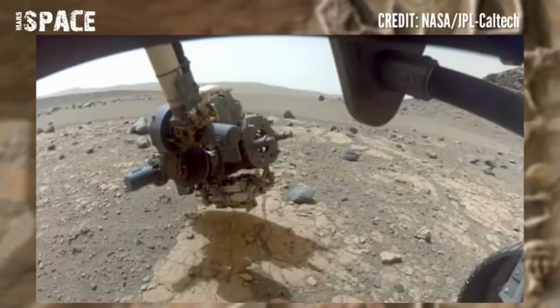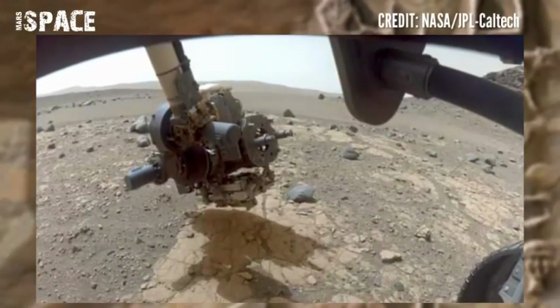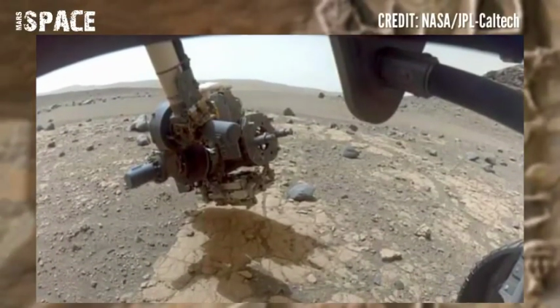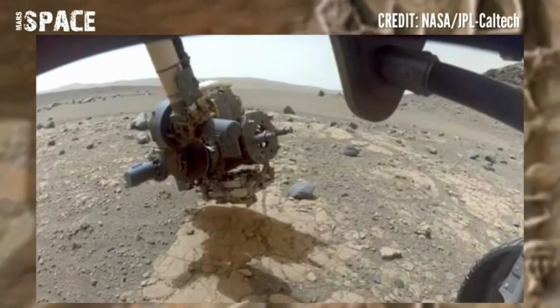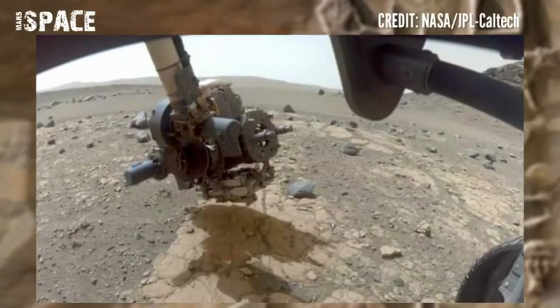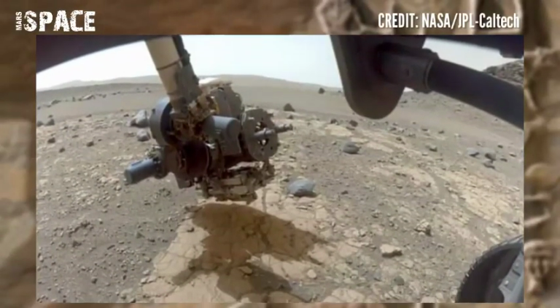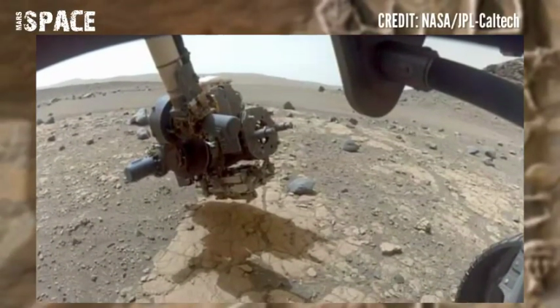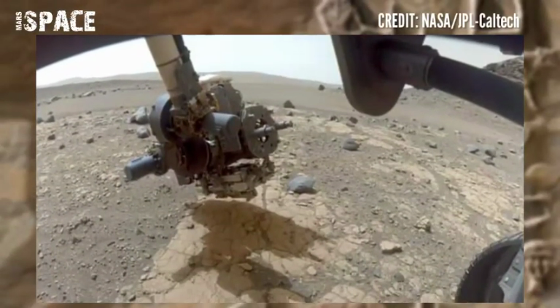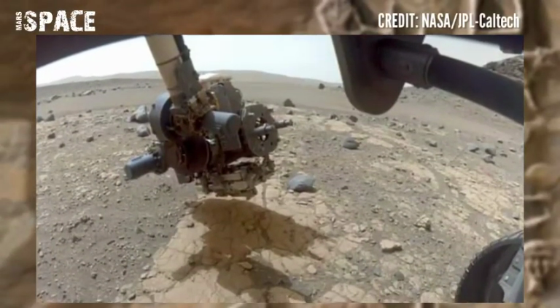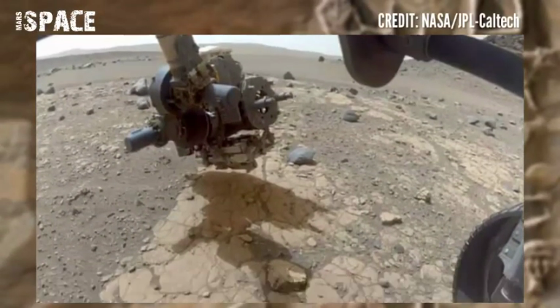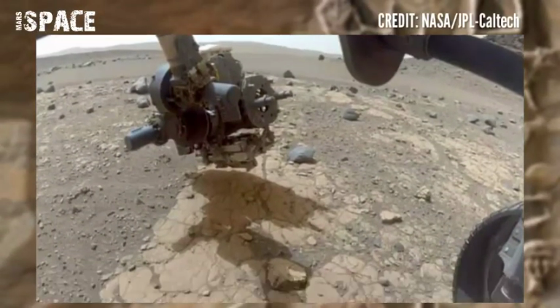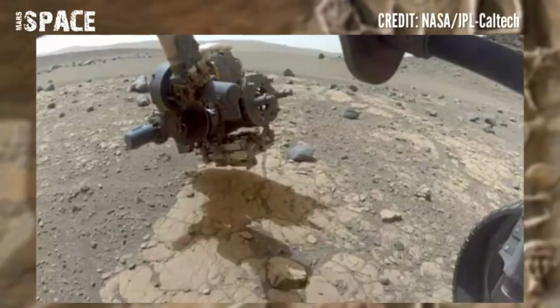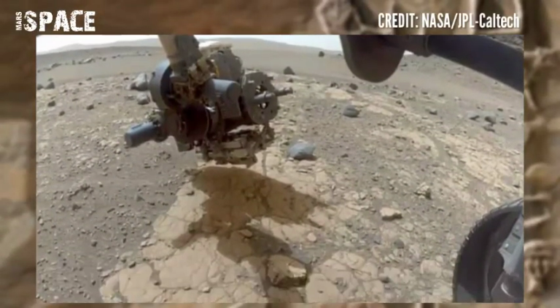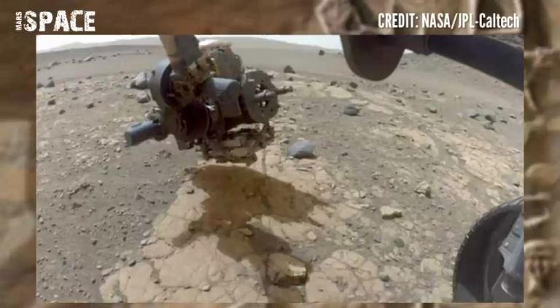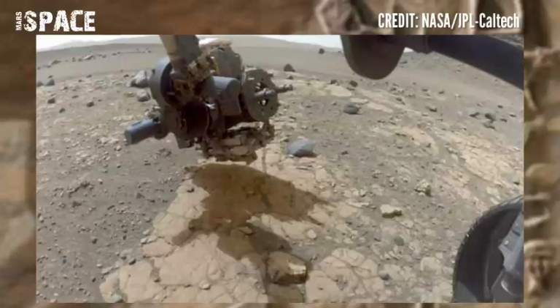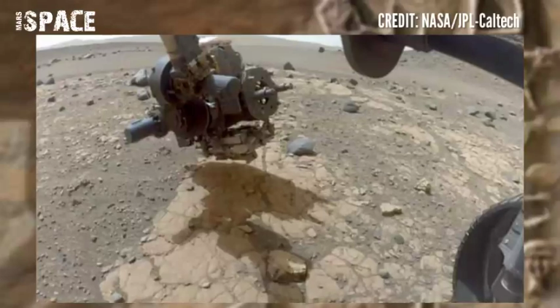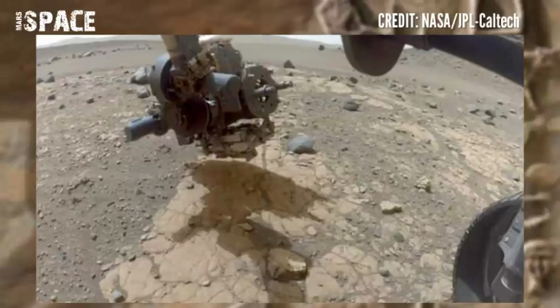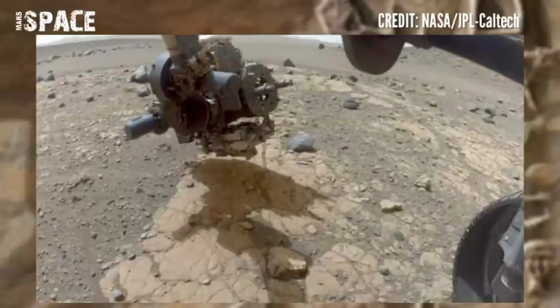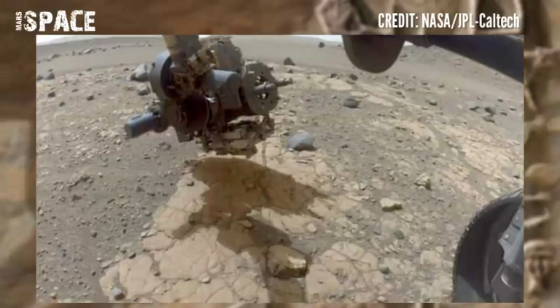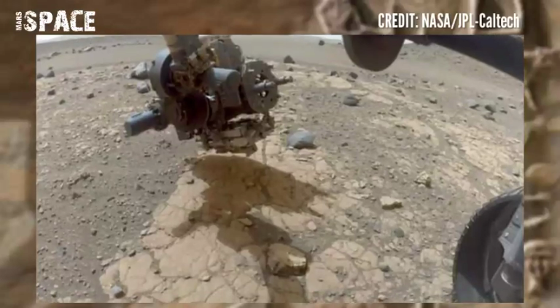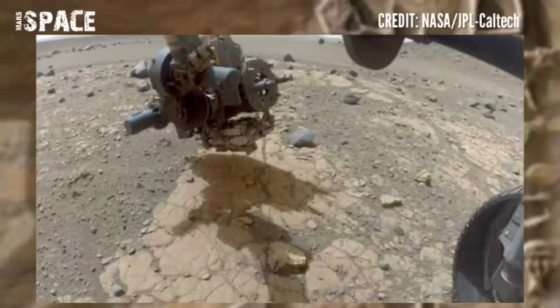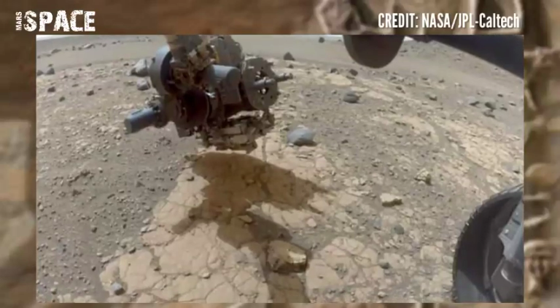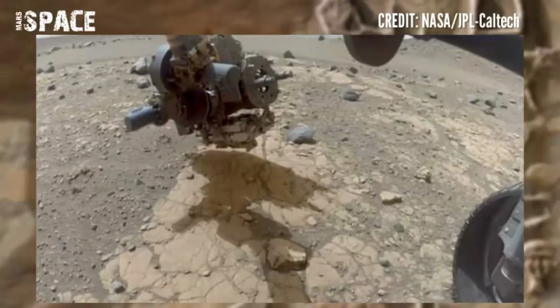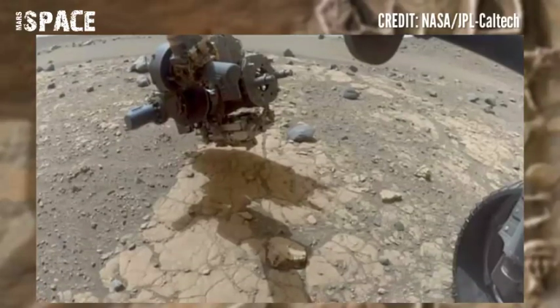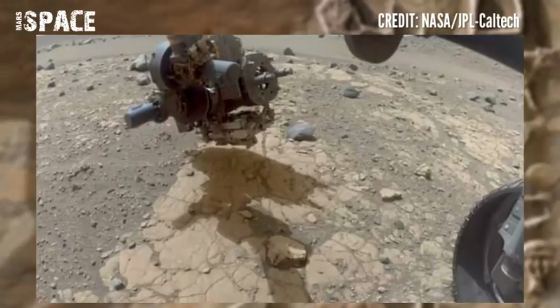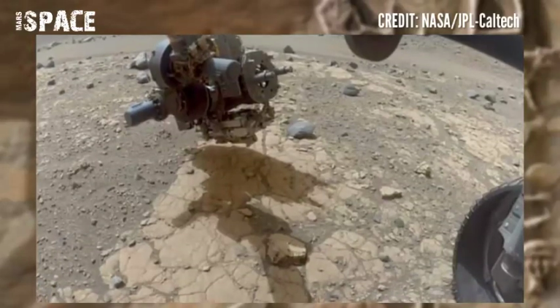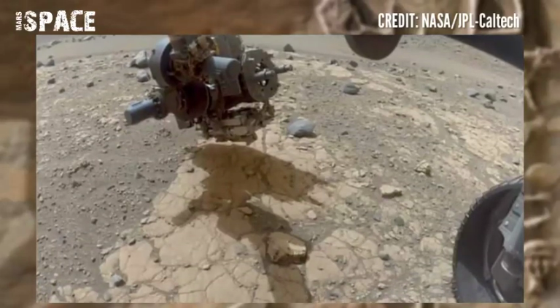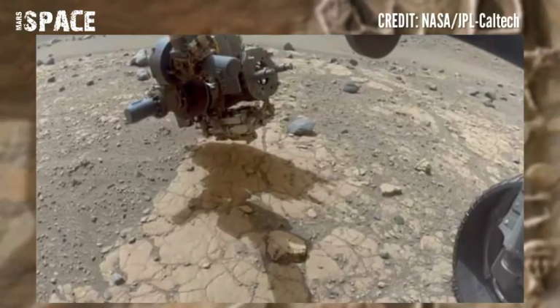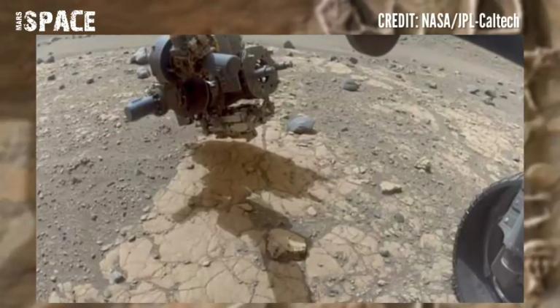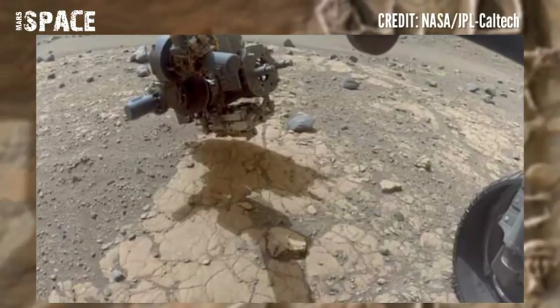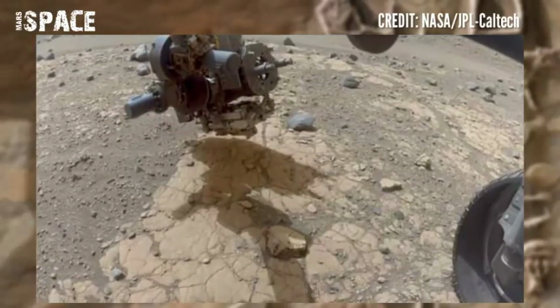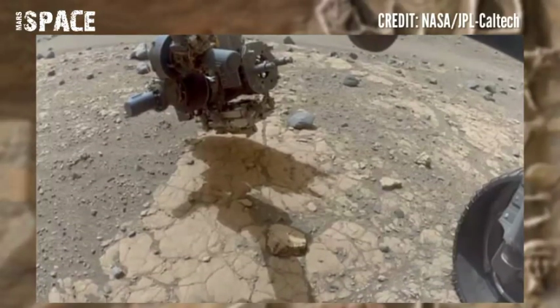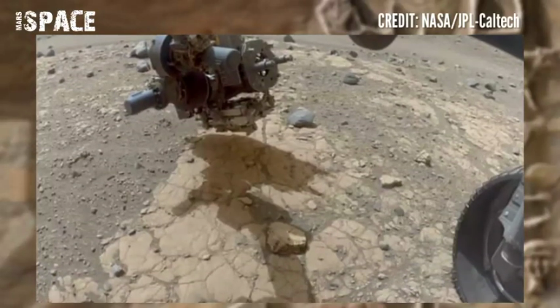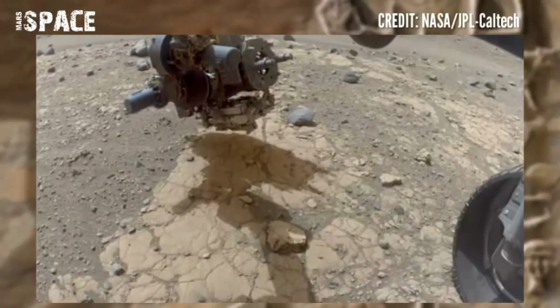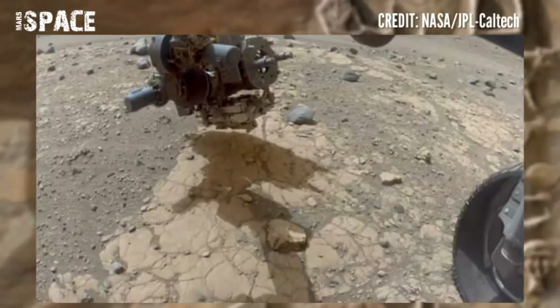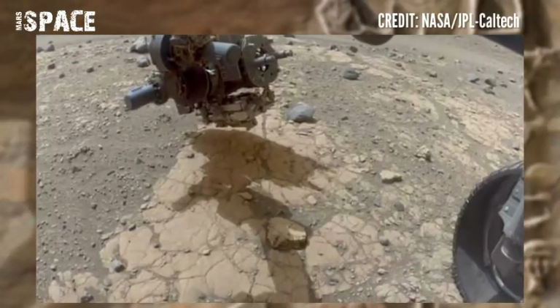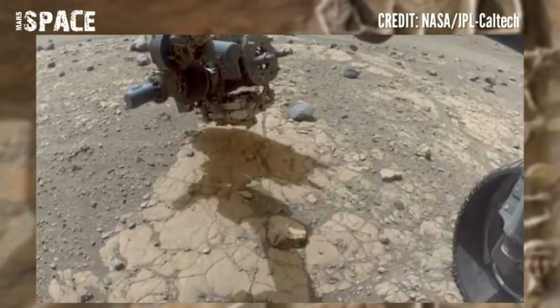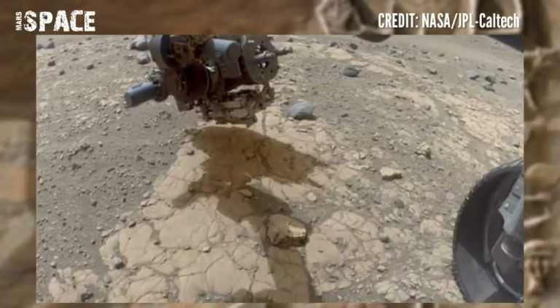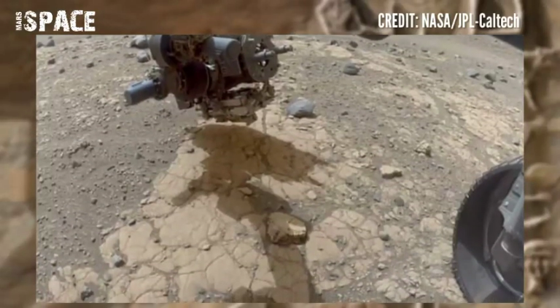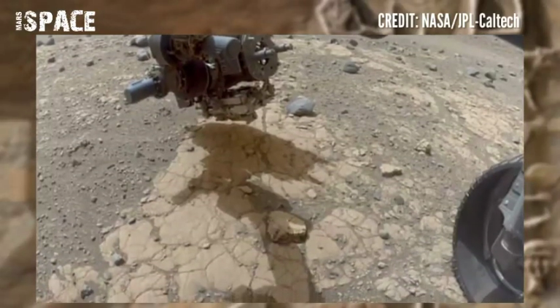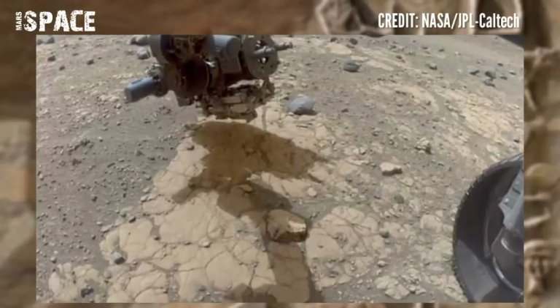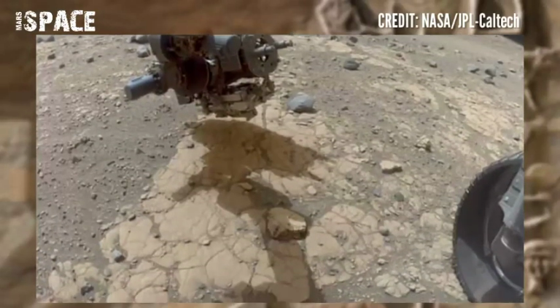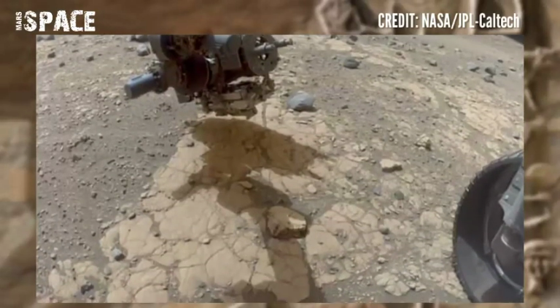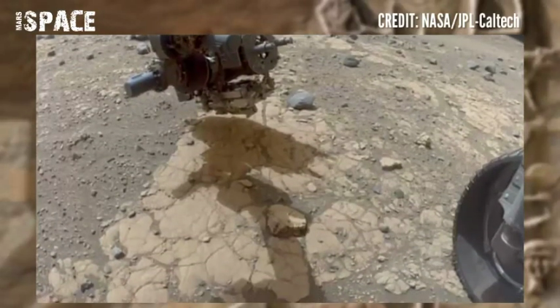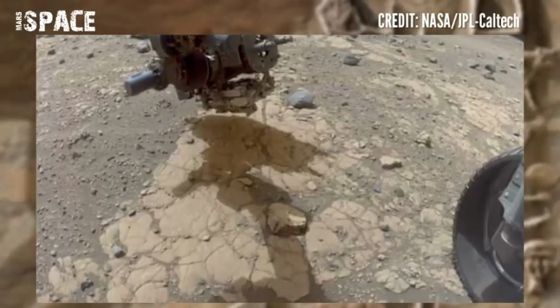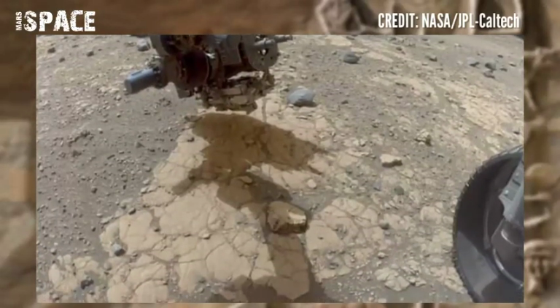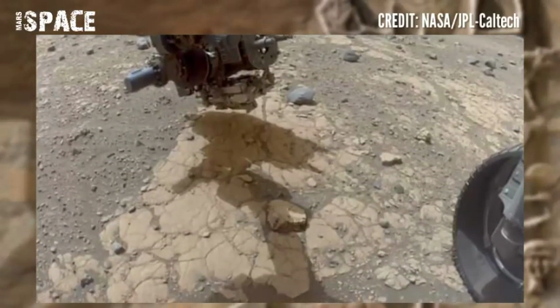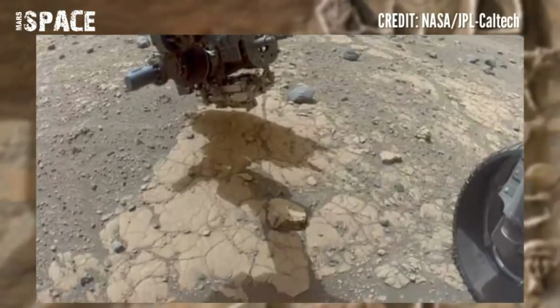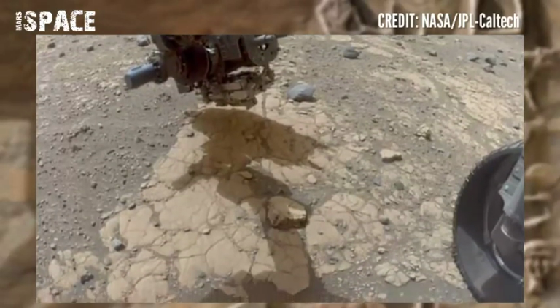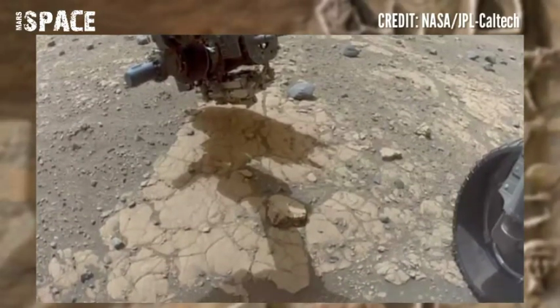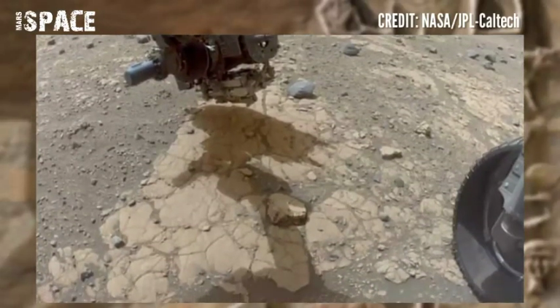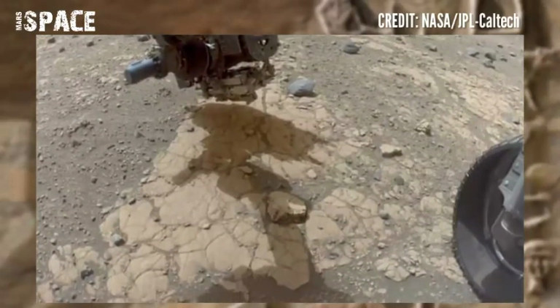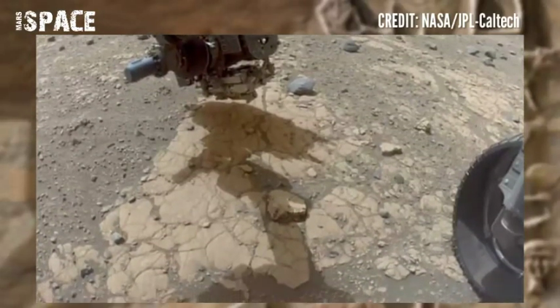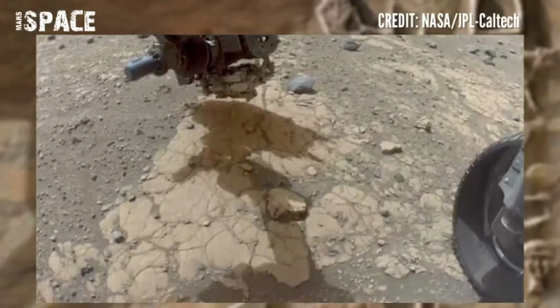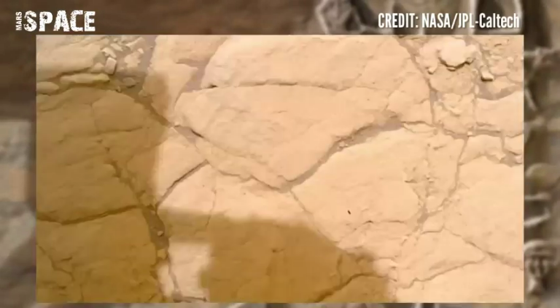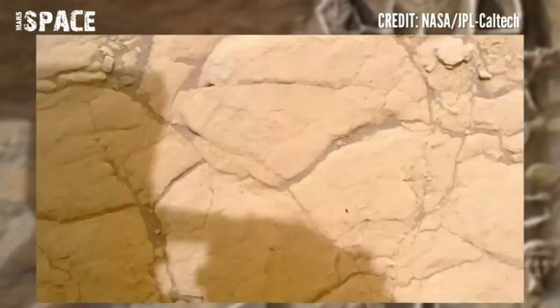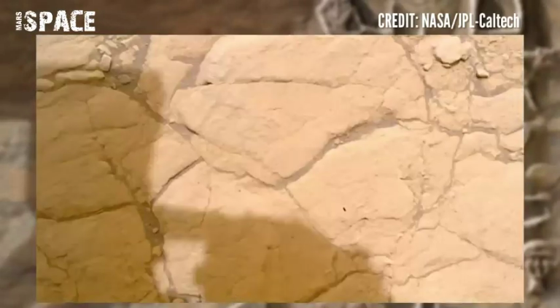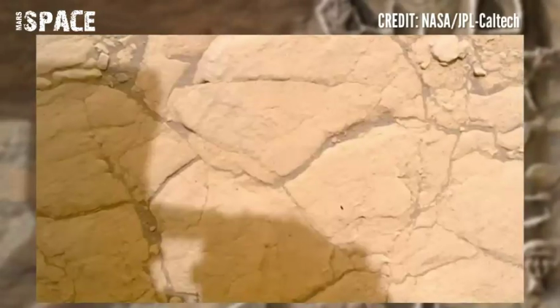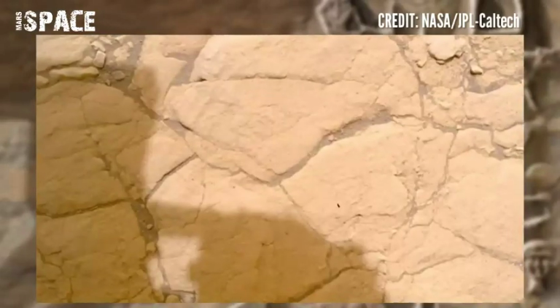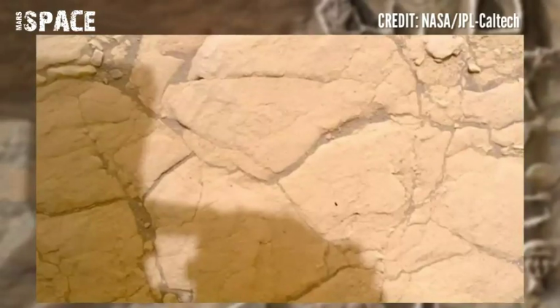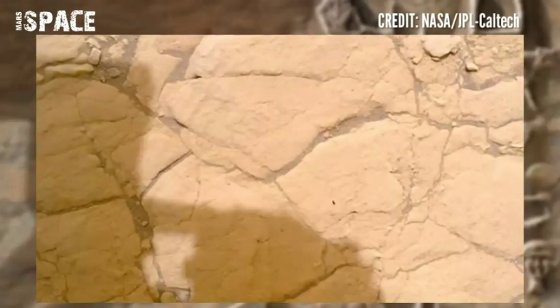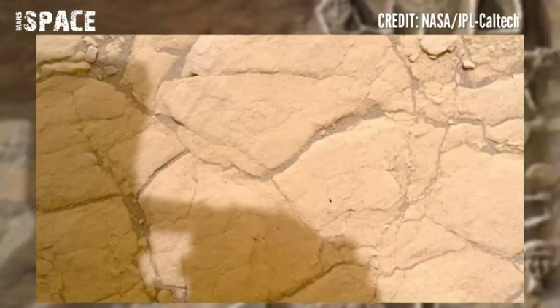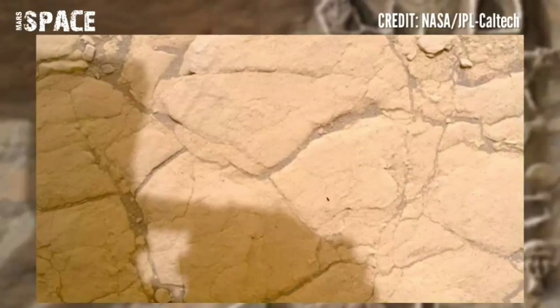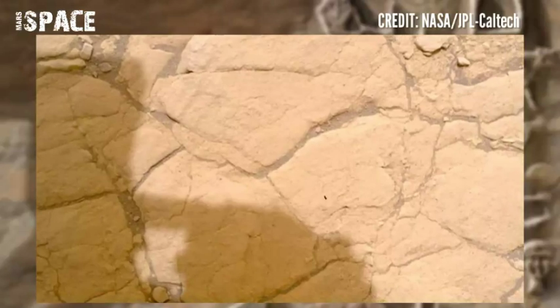NASA's Mars Rover Perseverance released this stunning video footage of the Mars surface. Here's the new video of Mars.